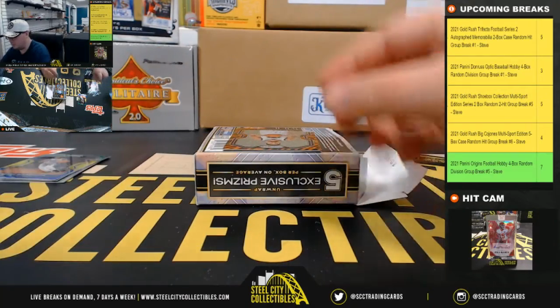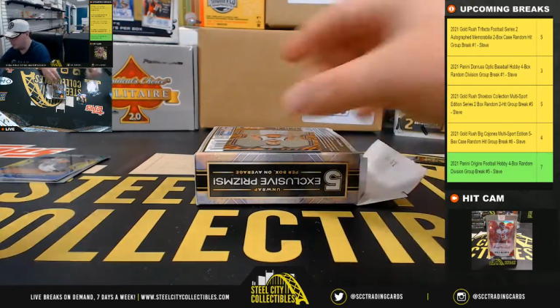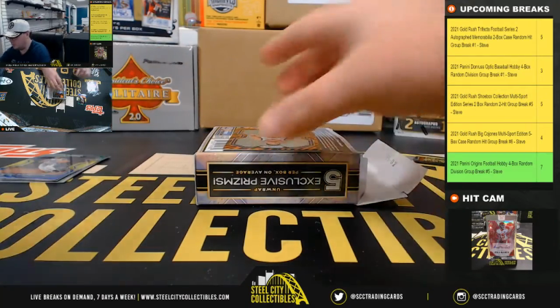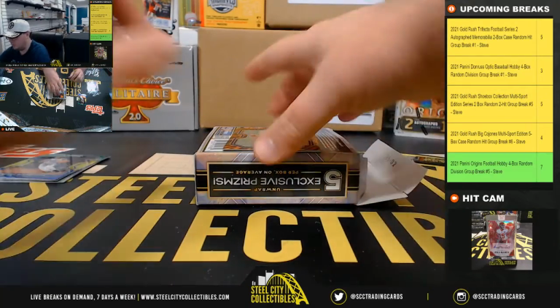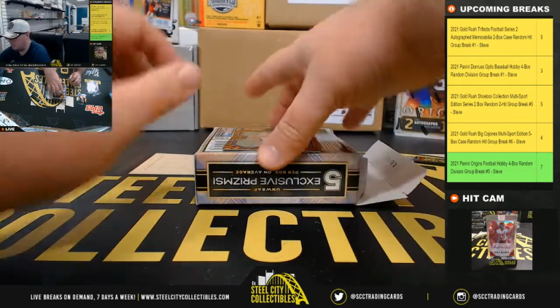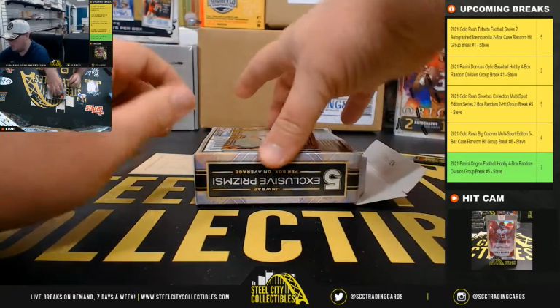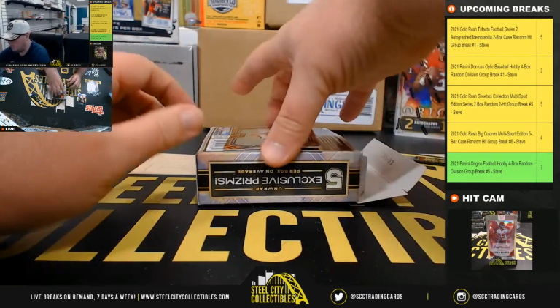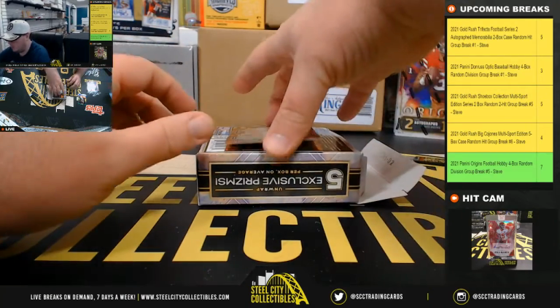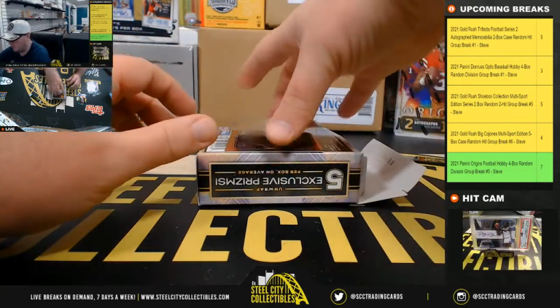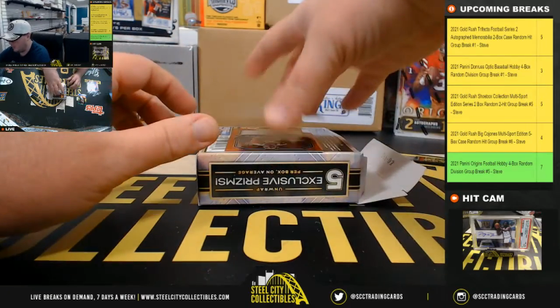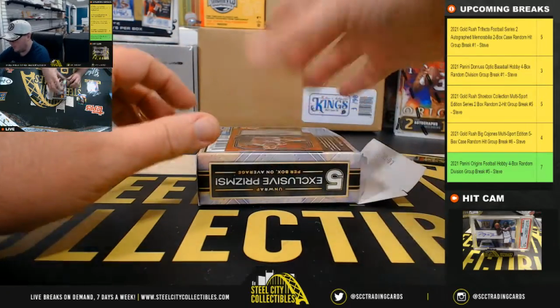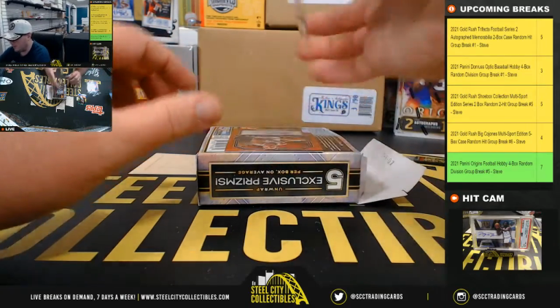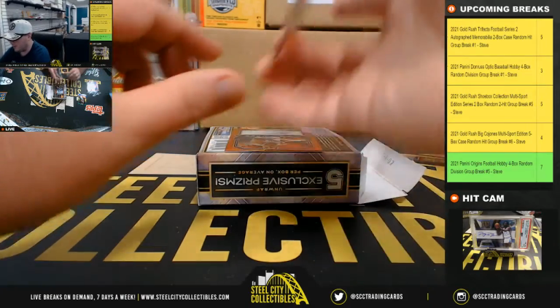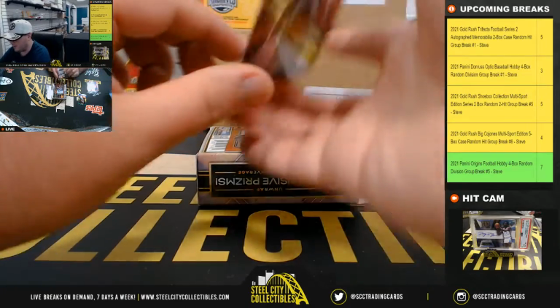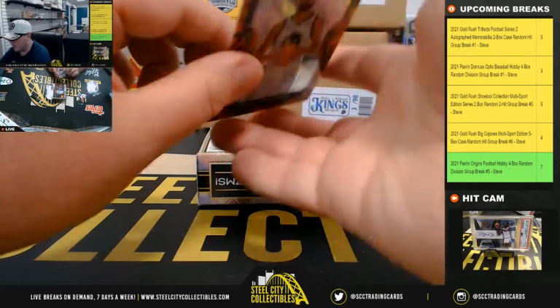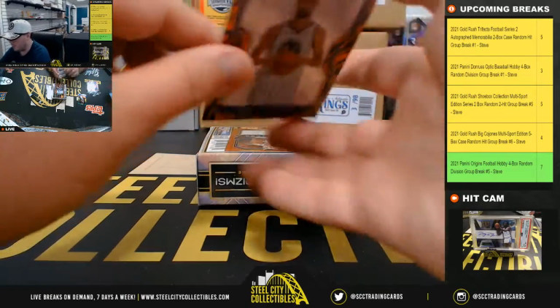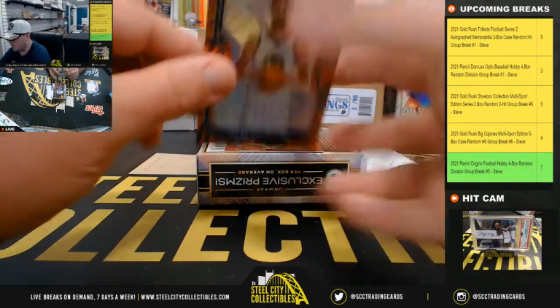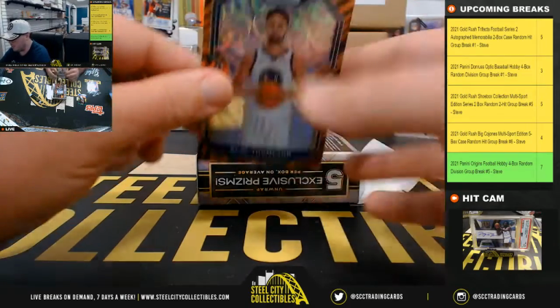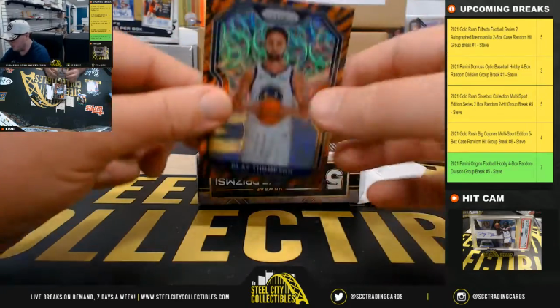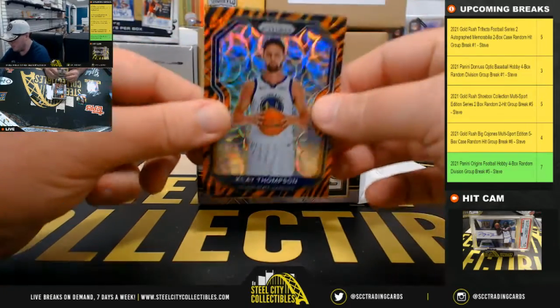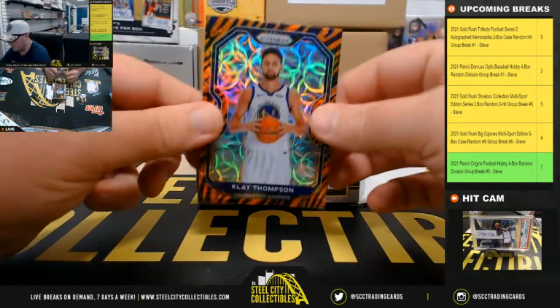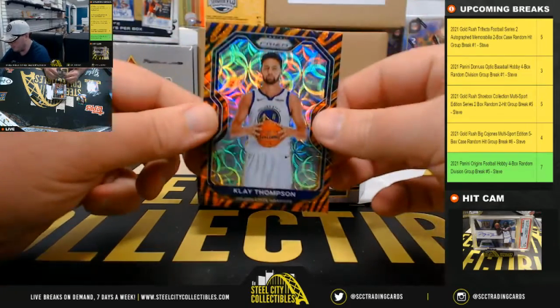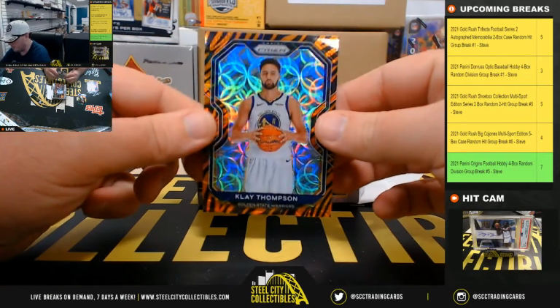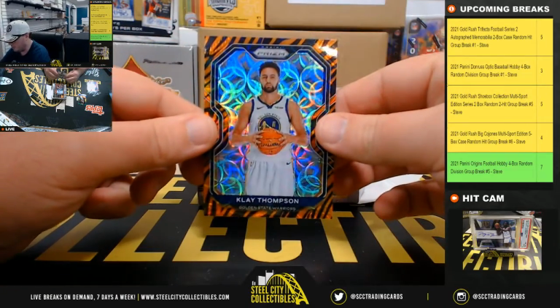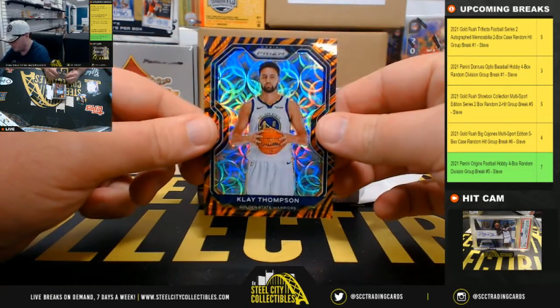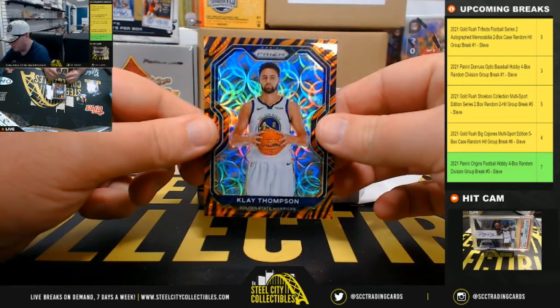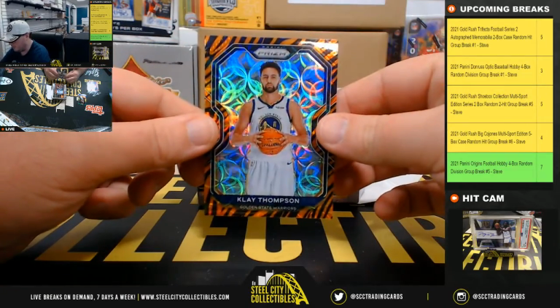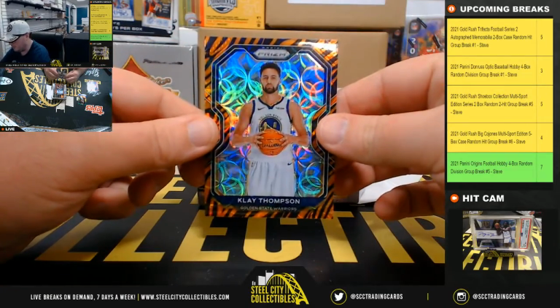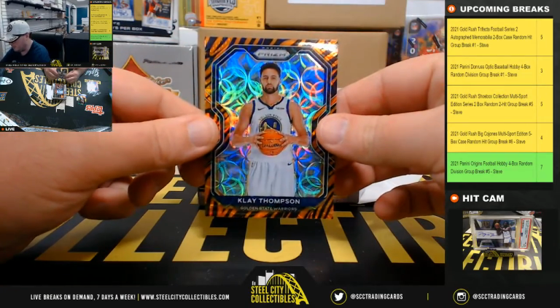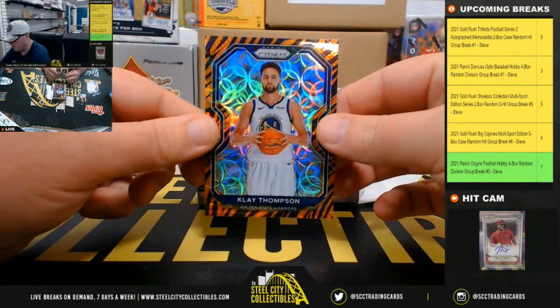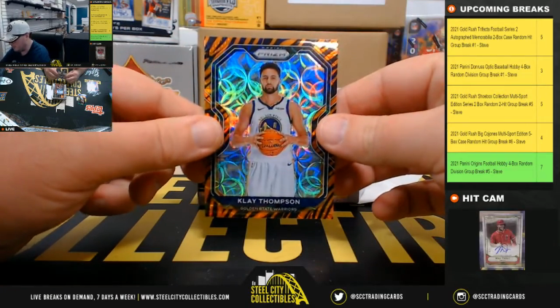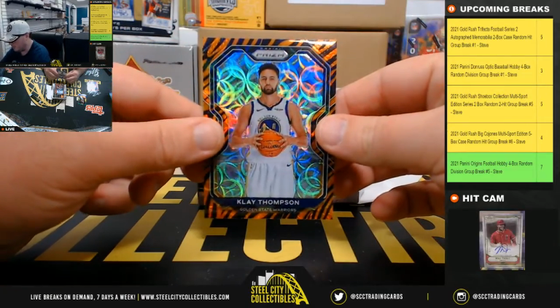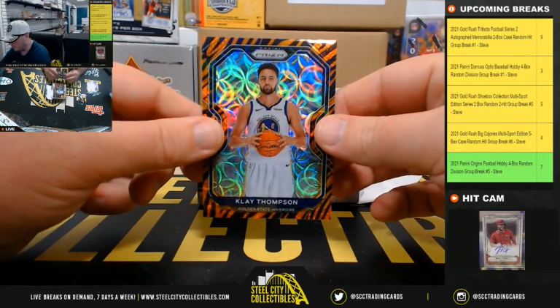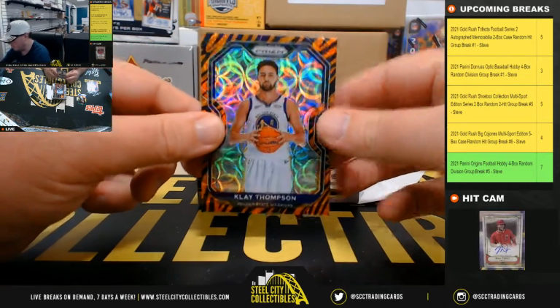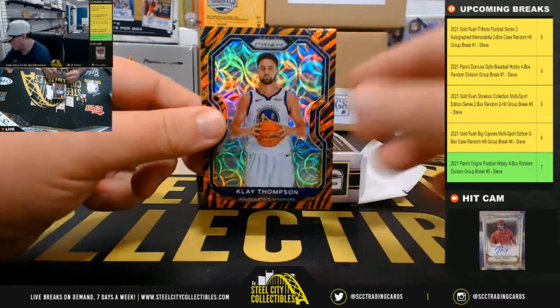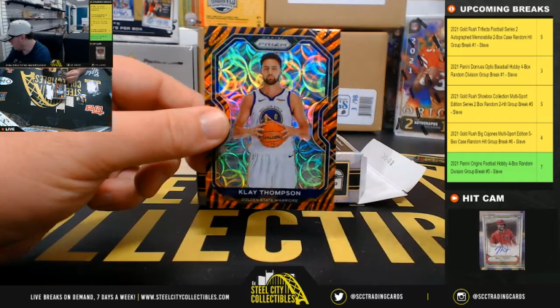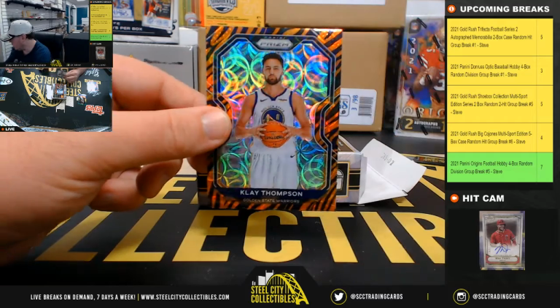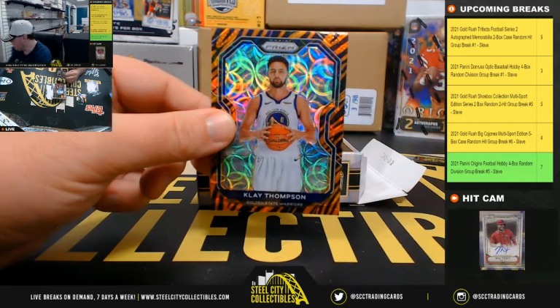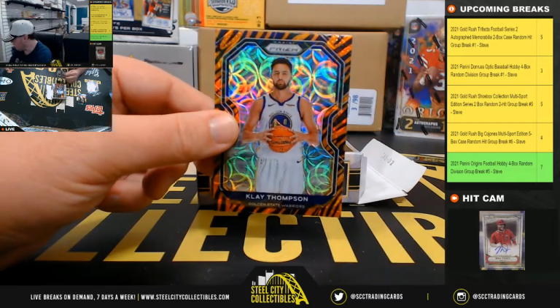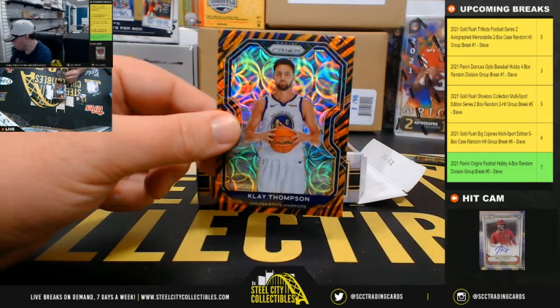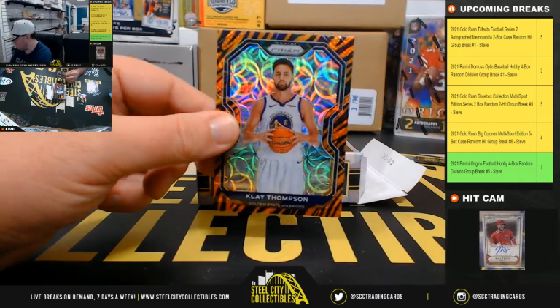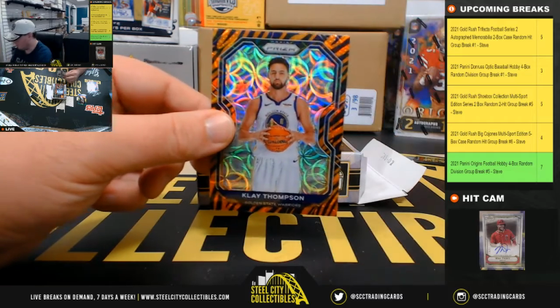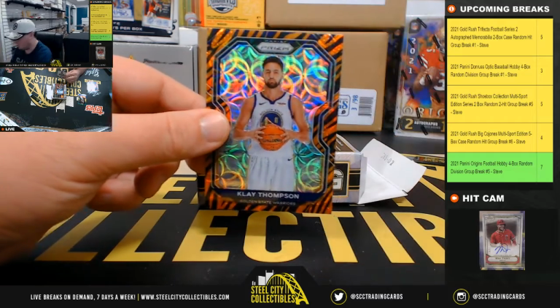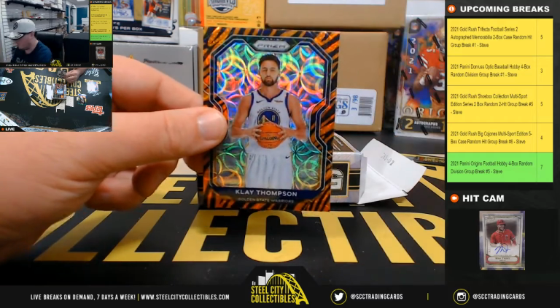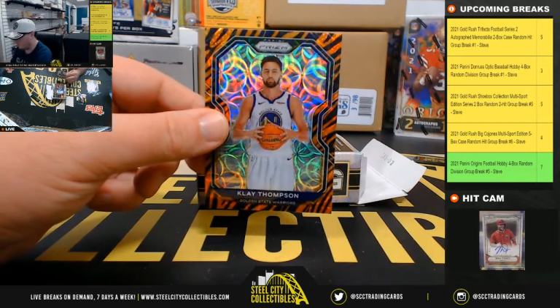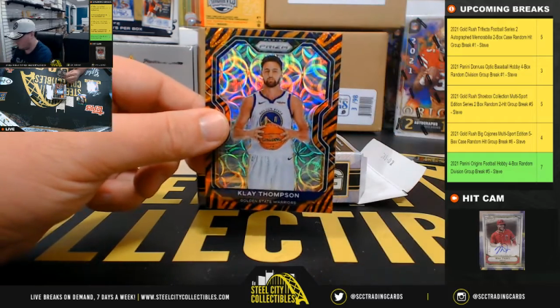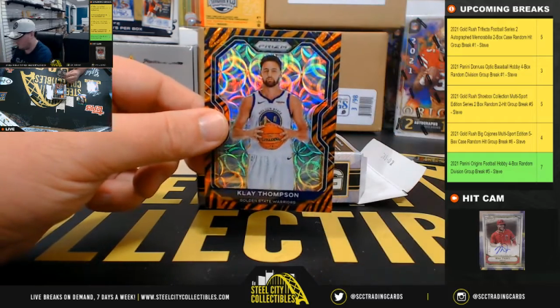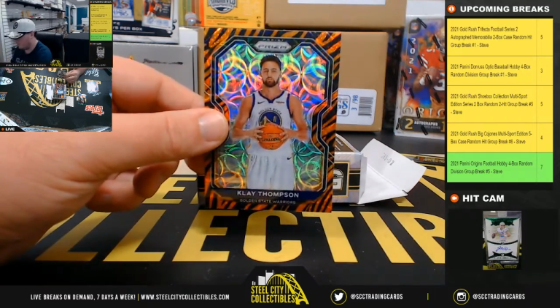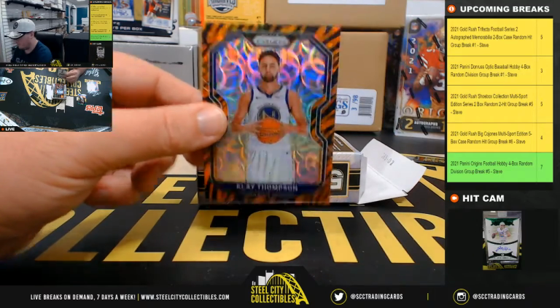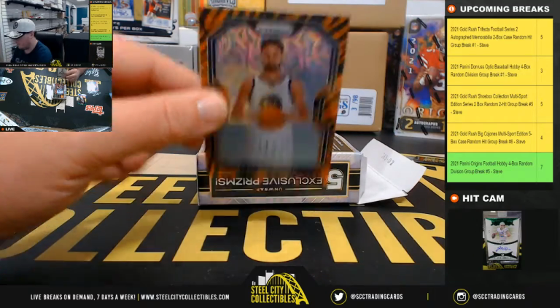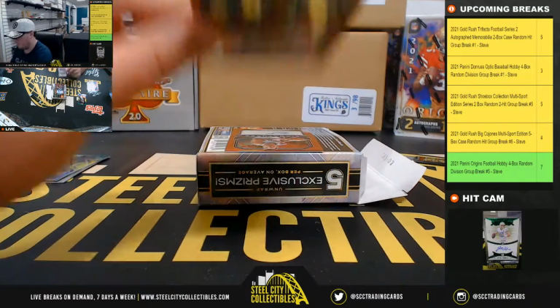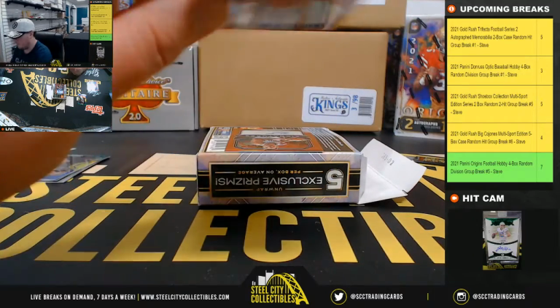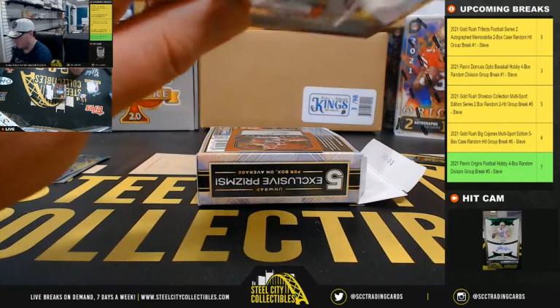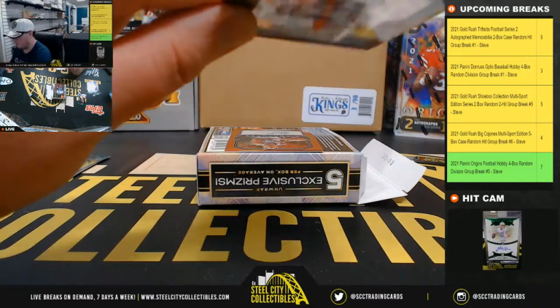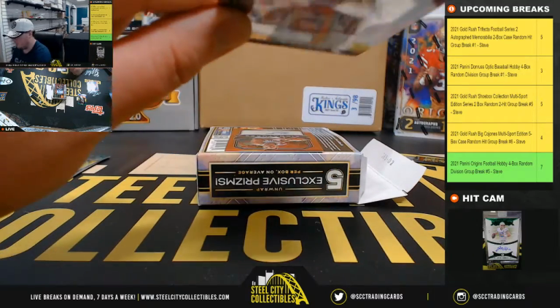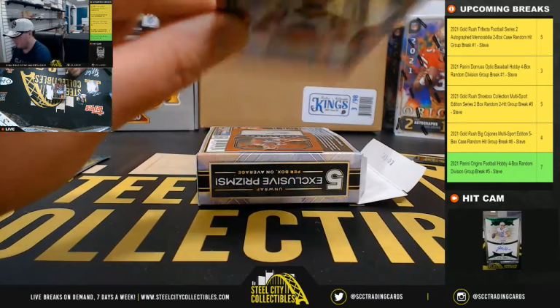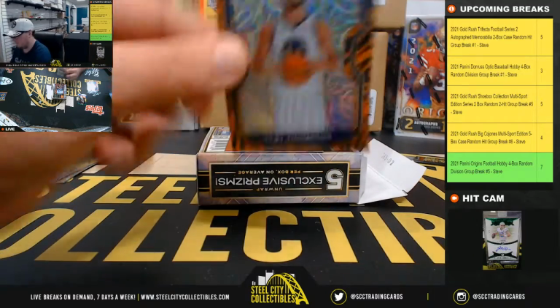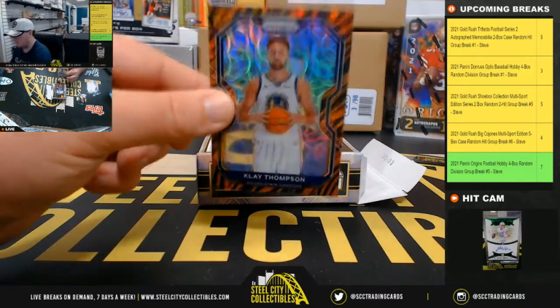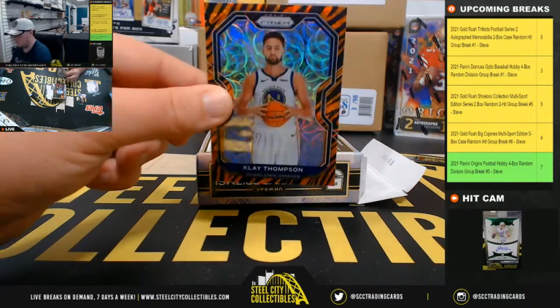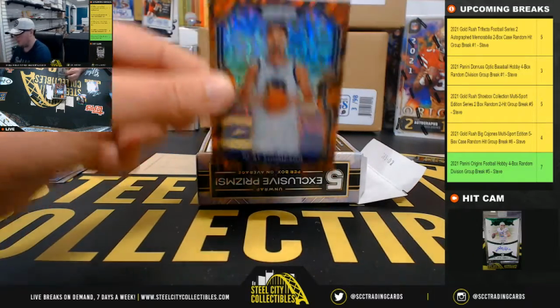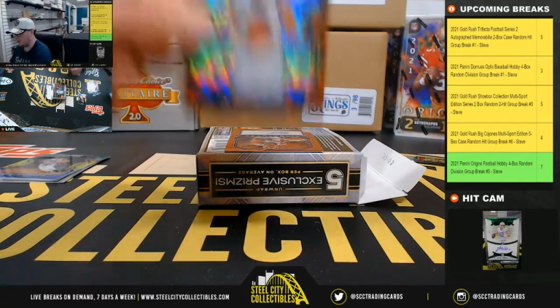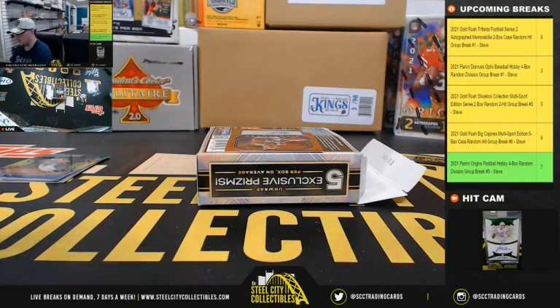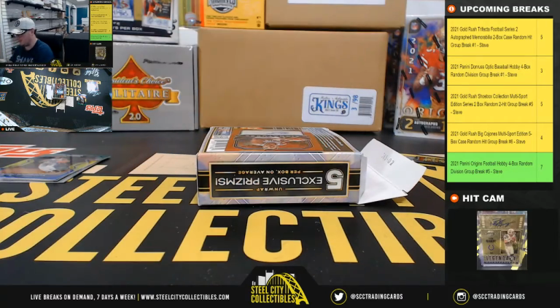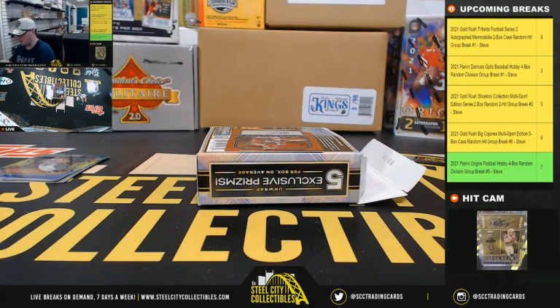We've got a Tiger Stripe Klay Thompson. Nice card there.